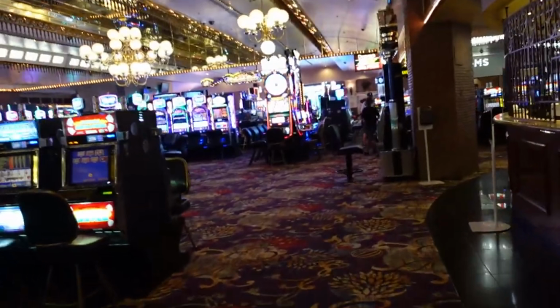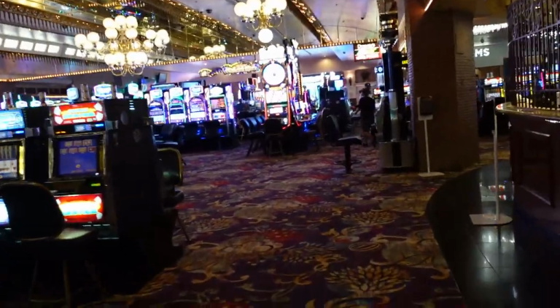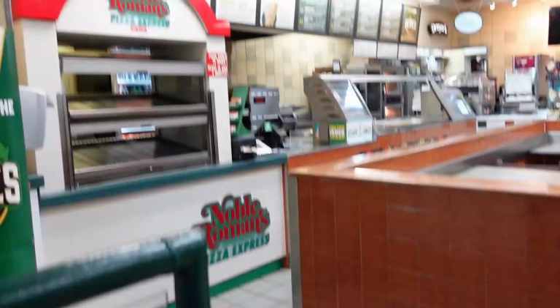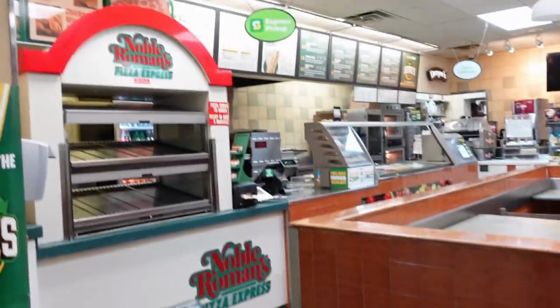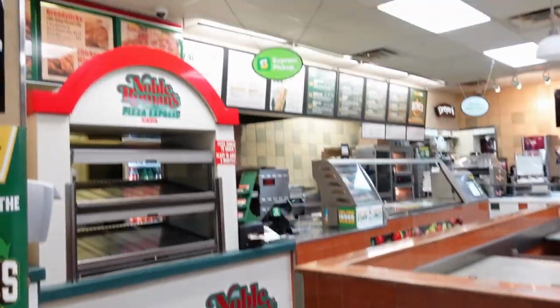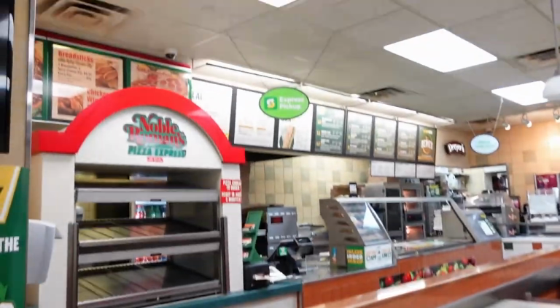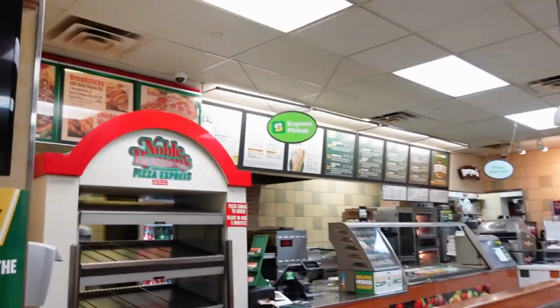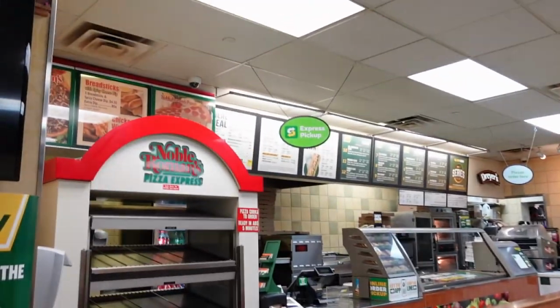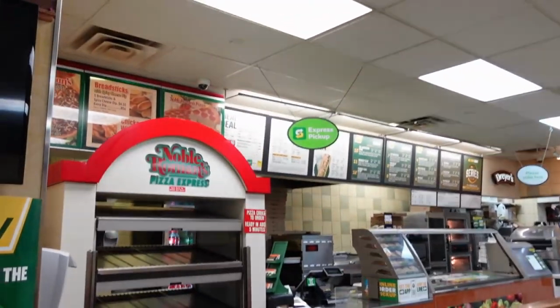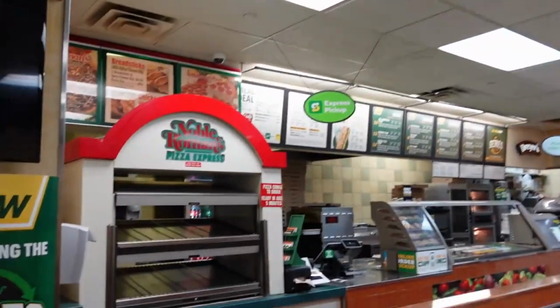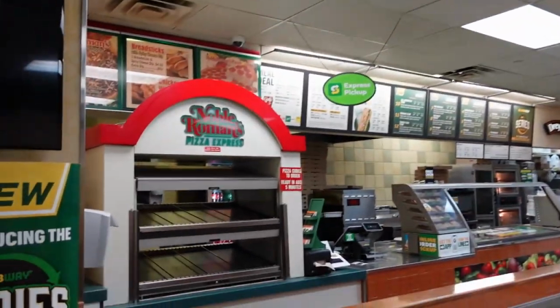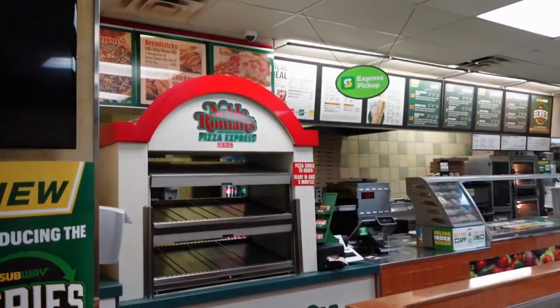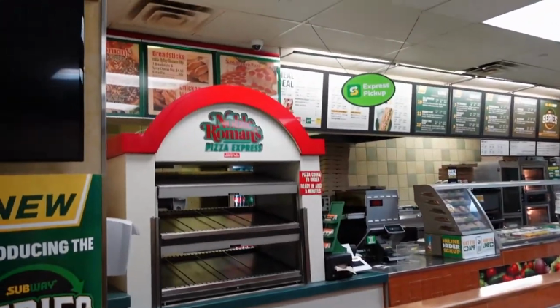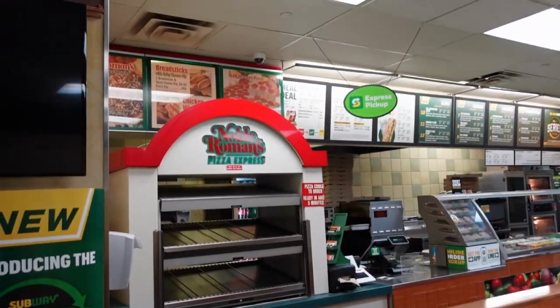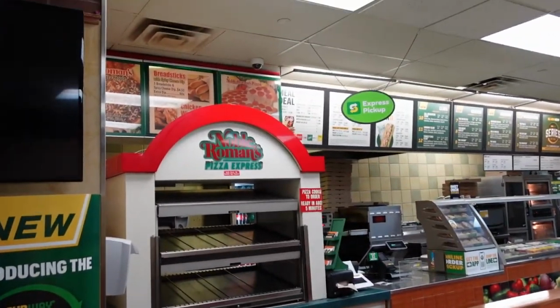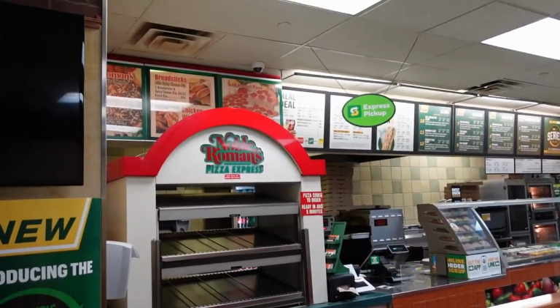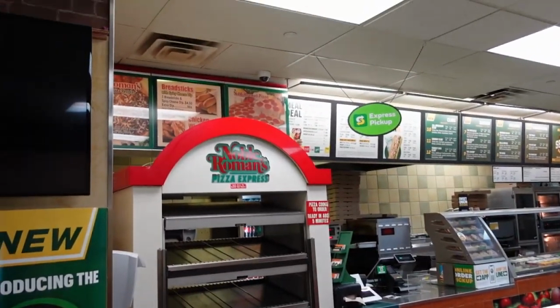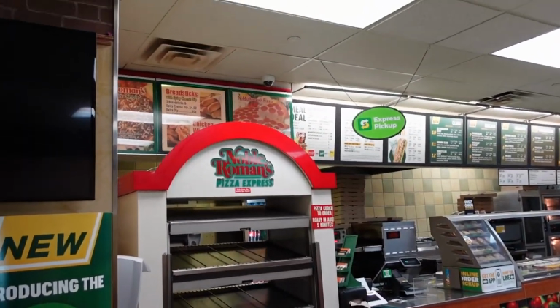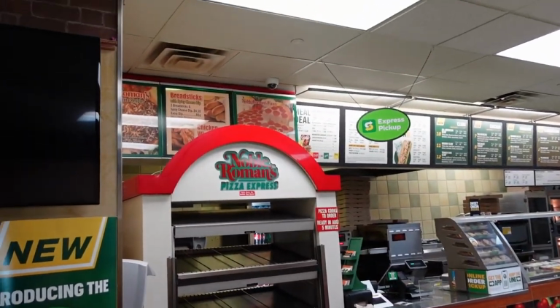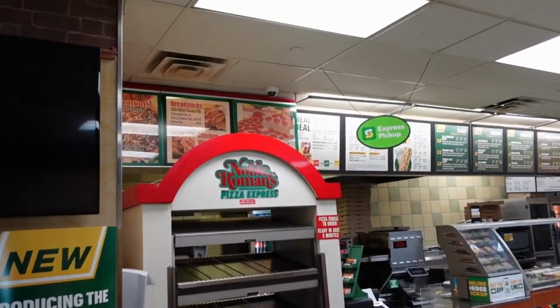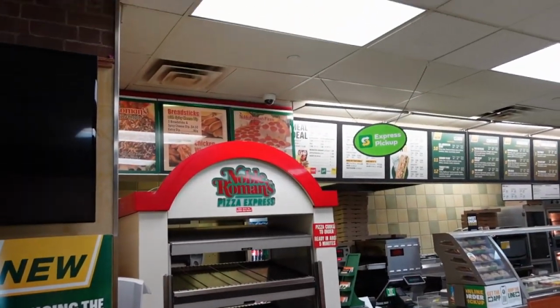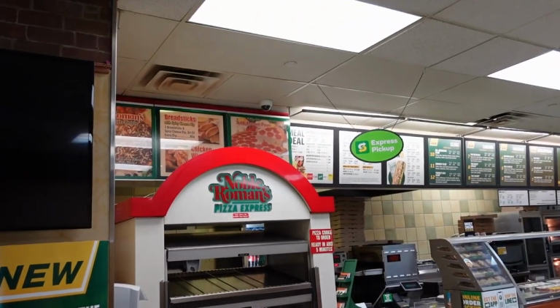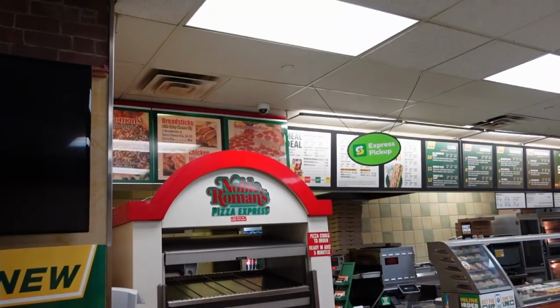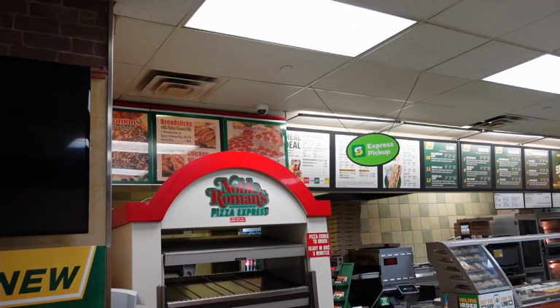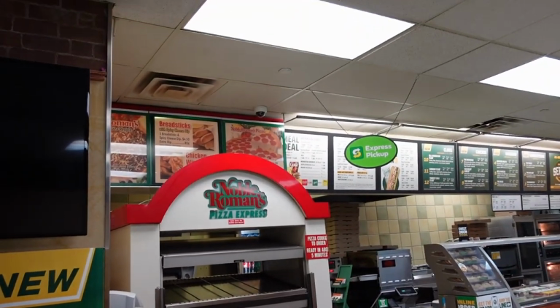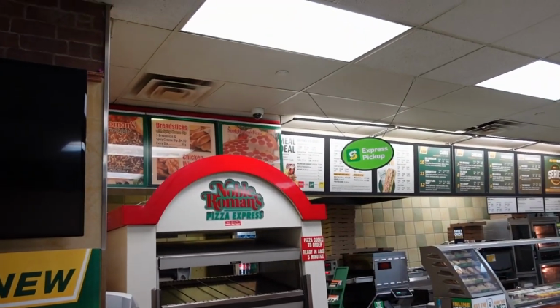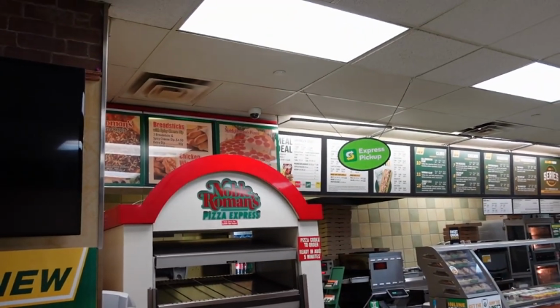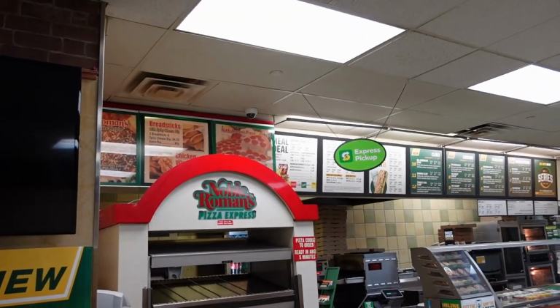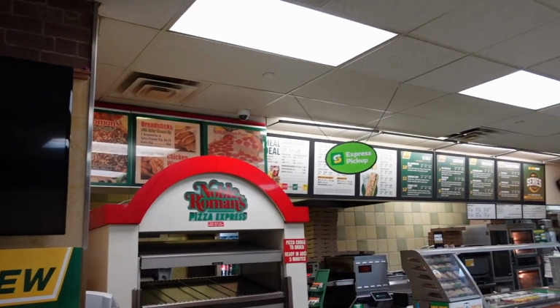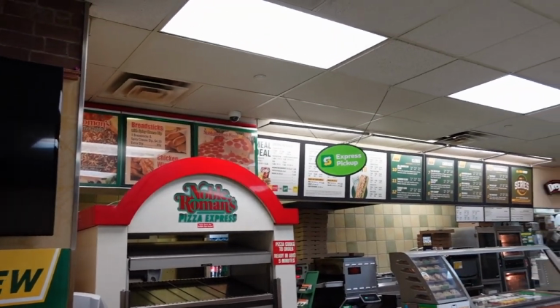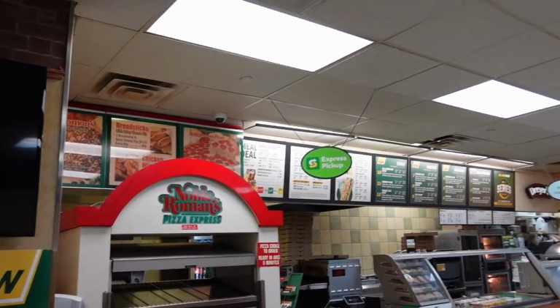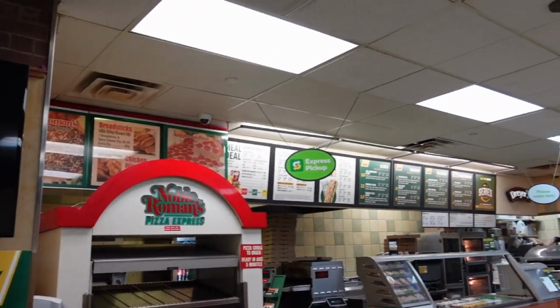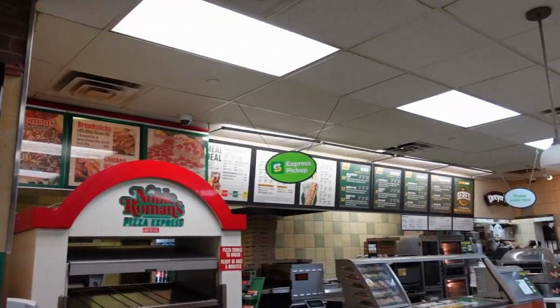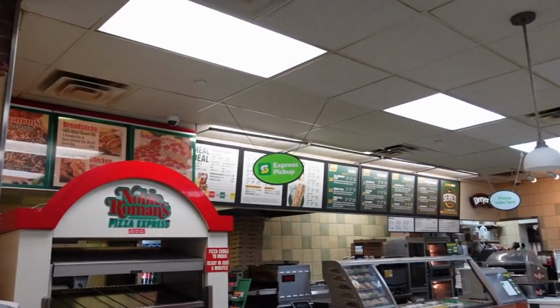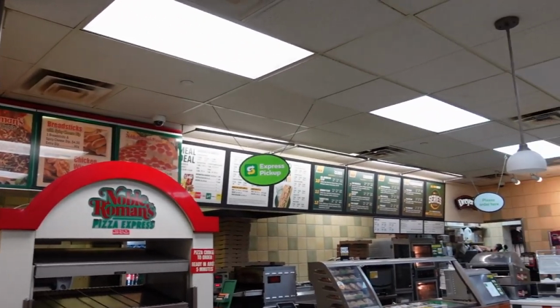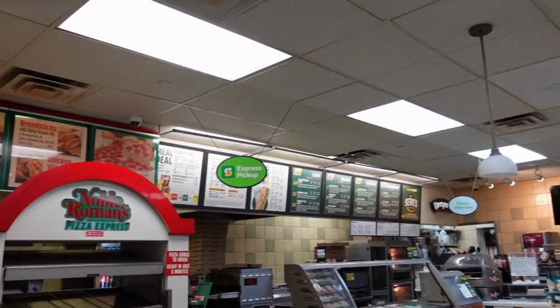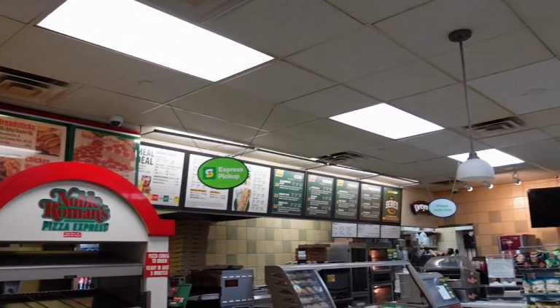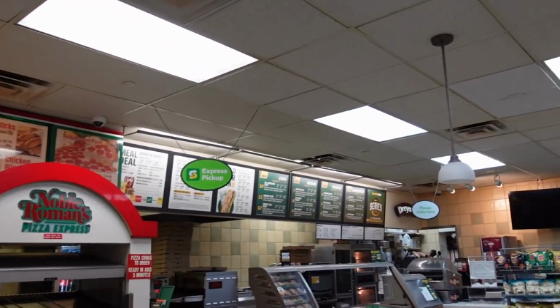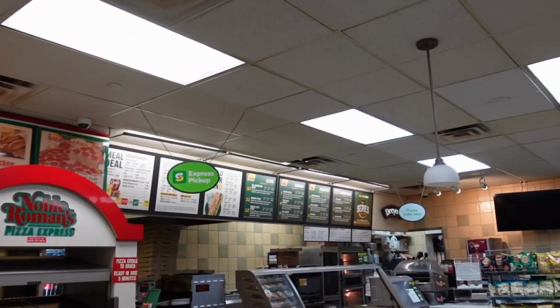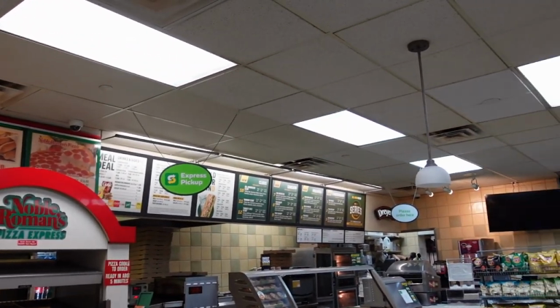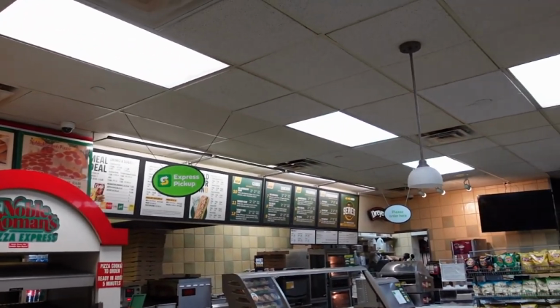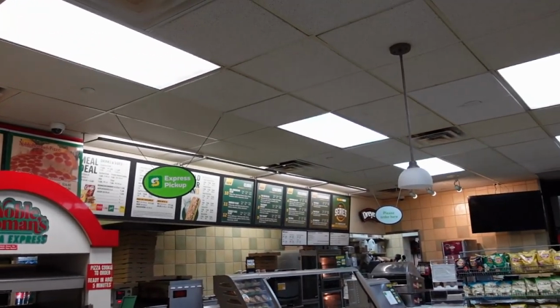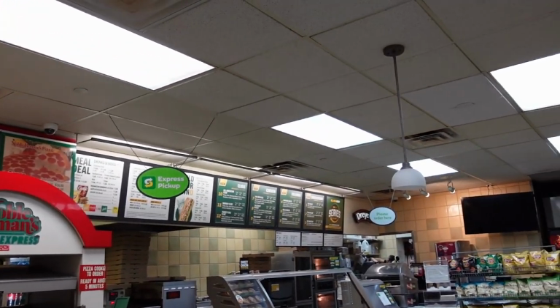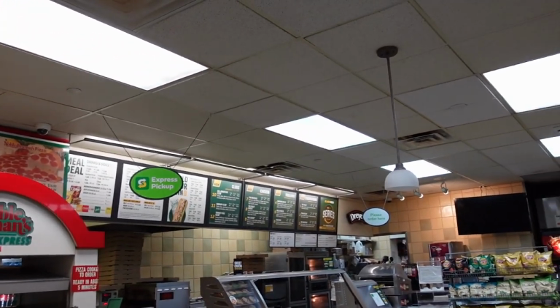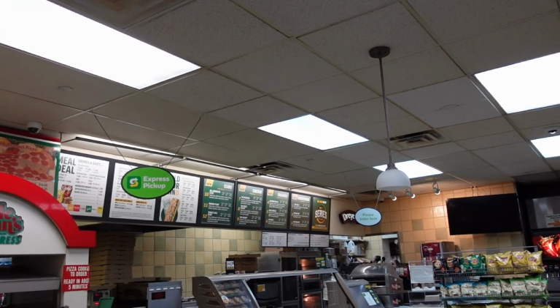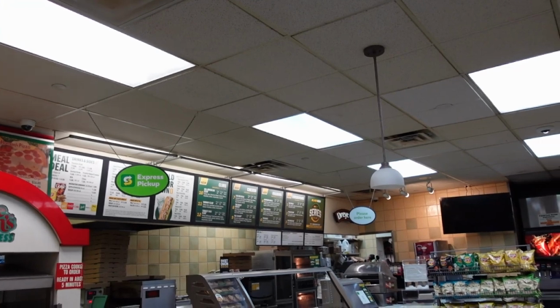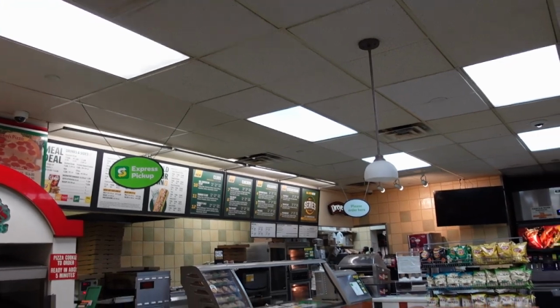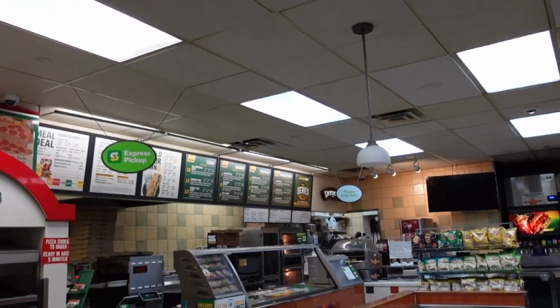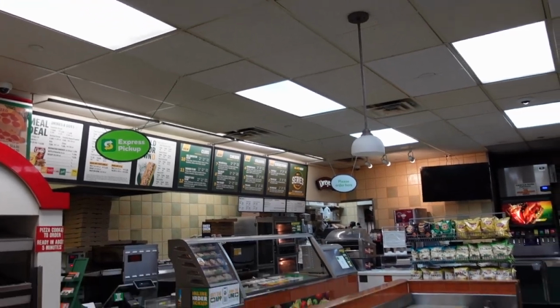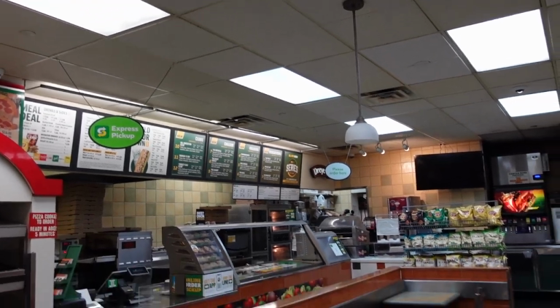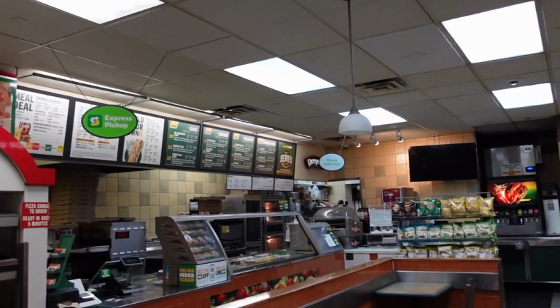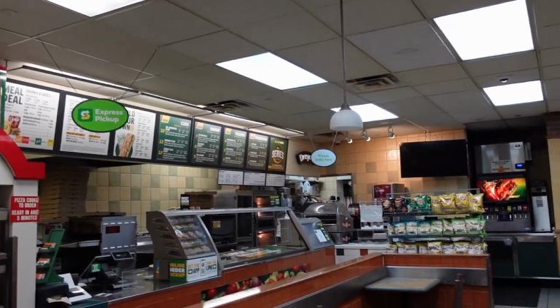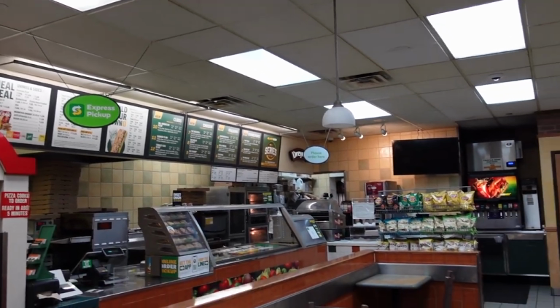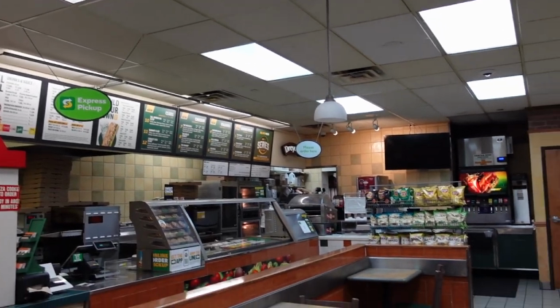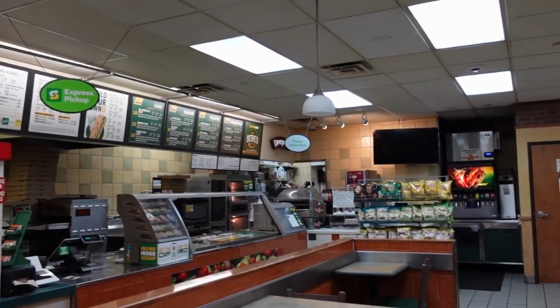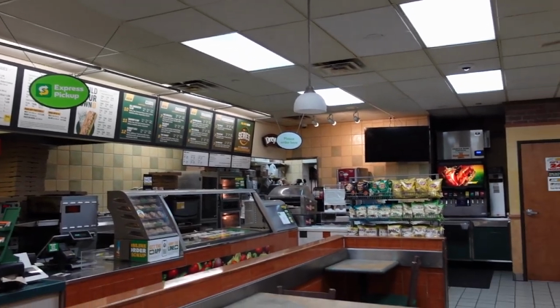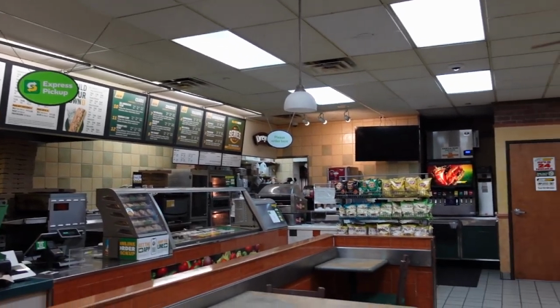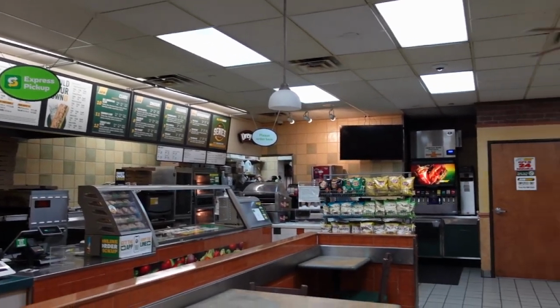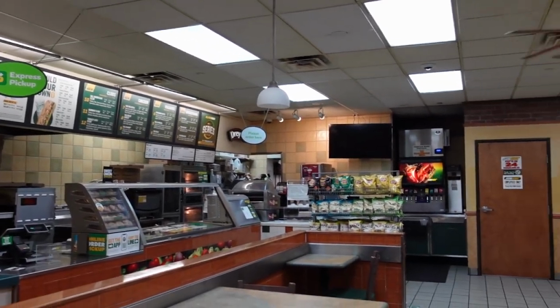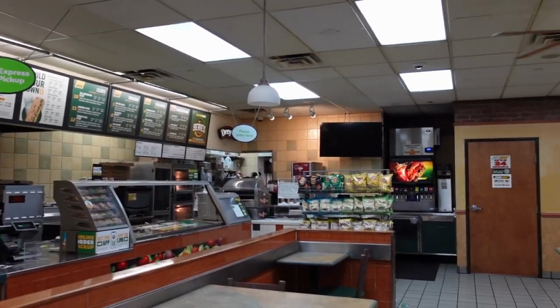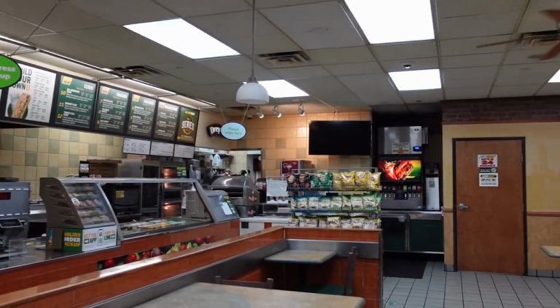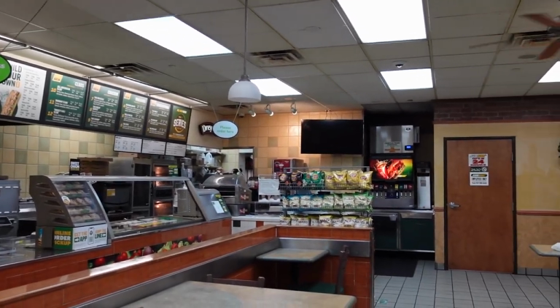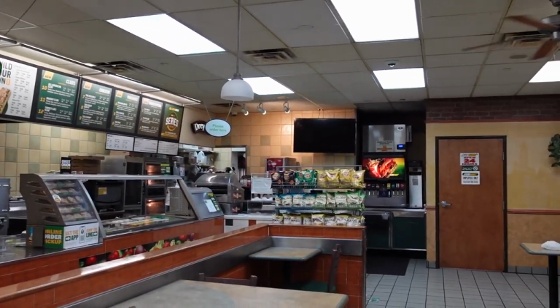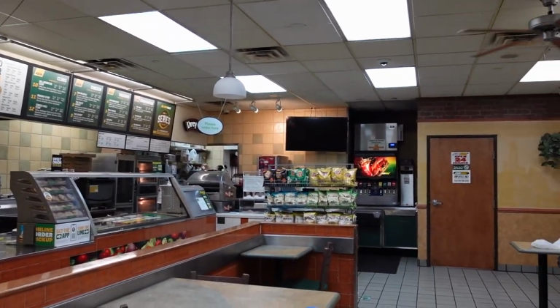And then upstairs here they have Subway, they have dryers, and they have a little pizza parlor up here as well.